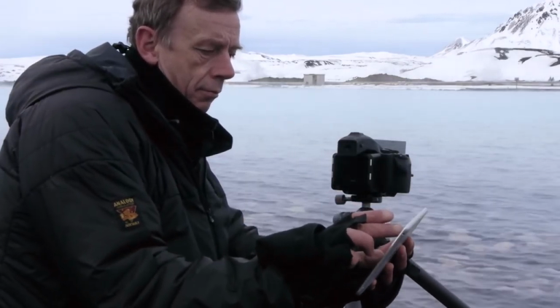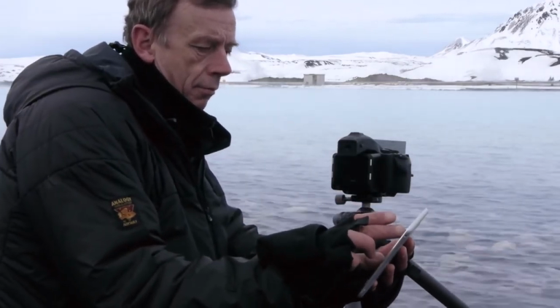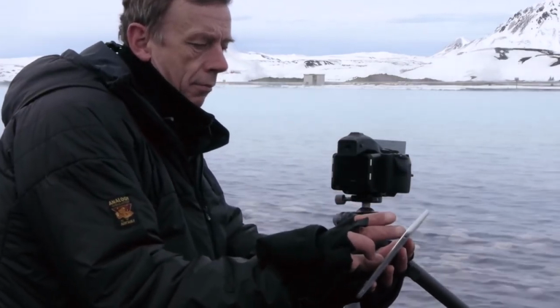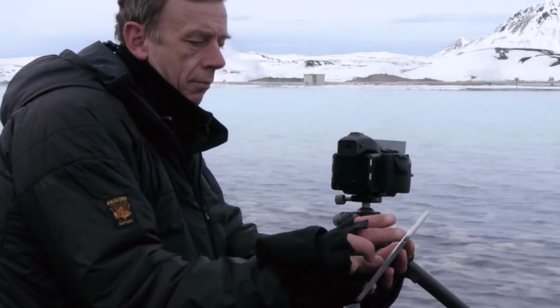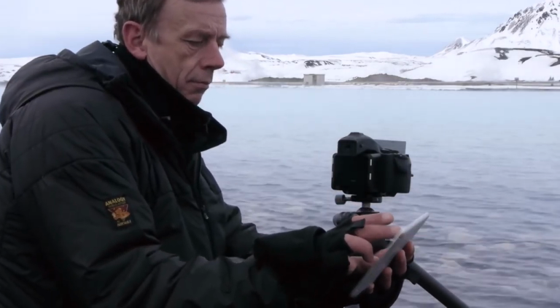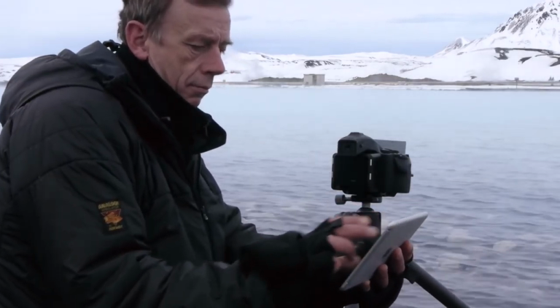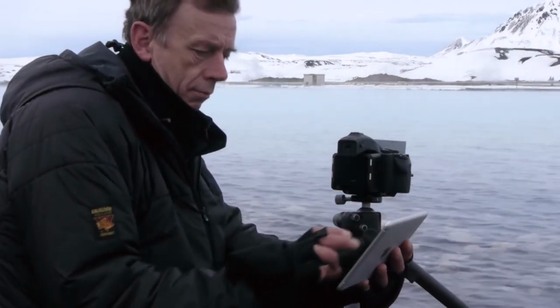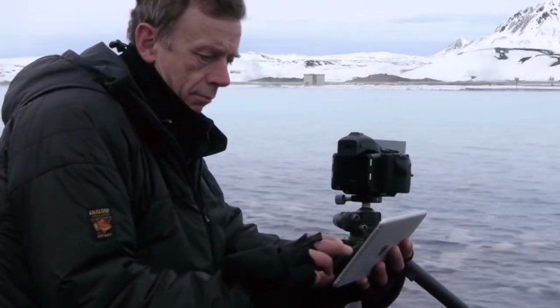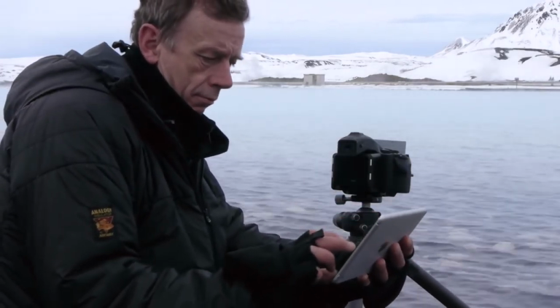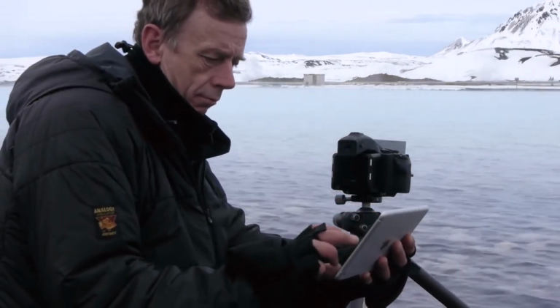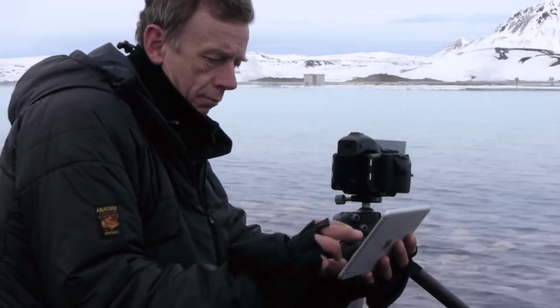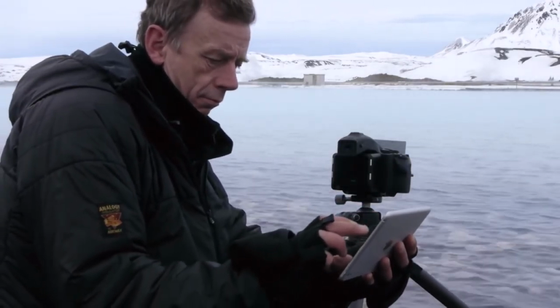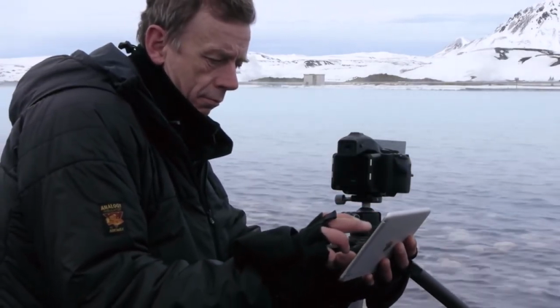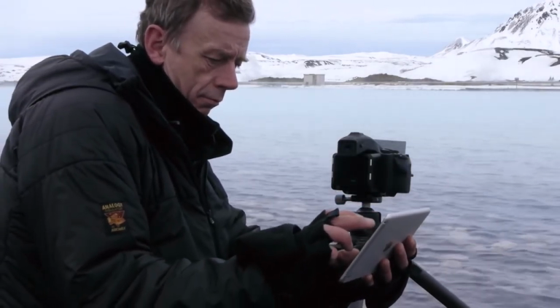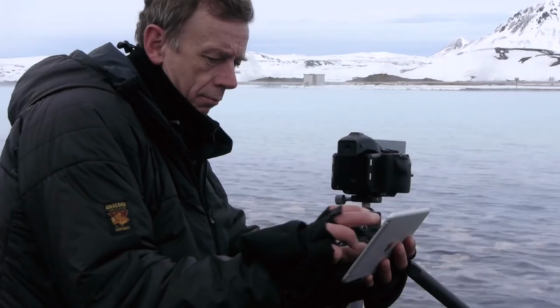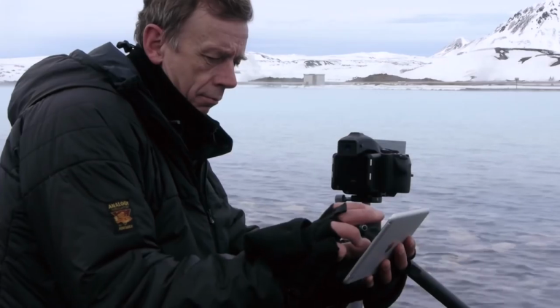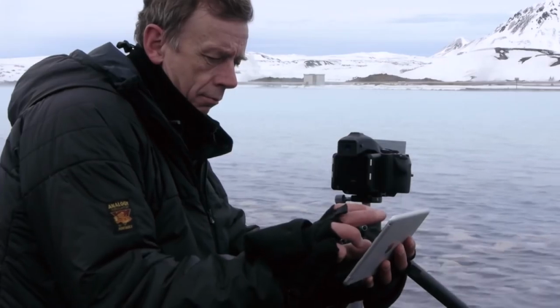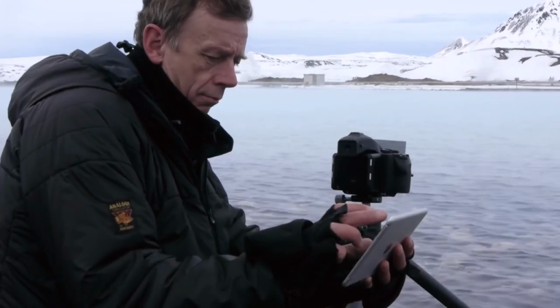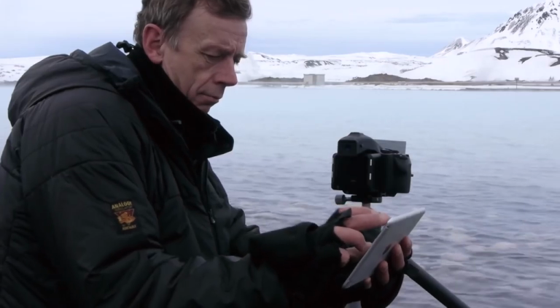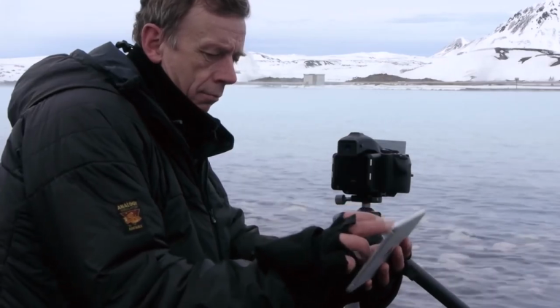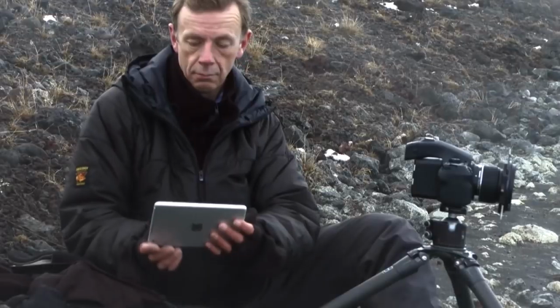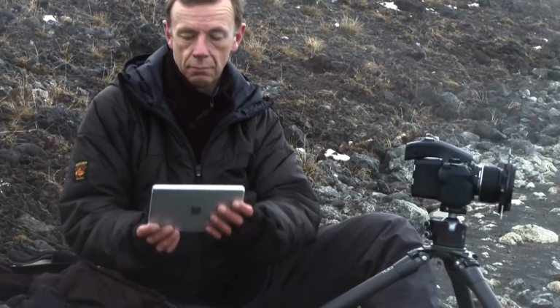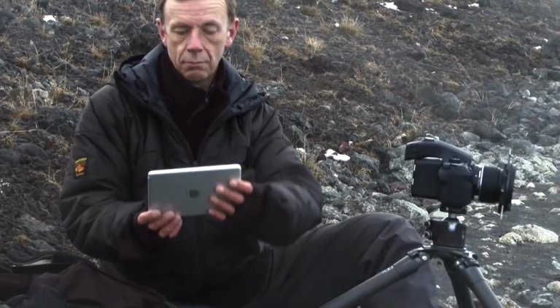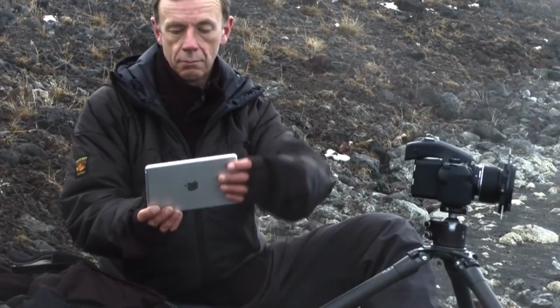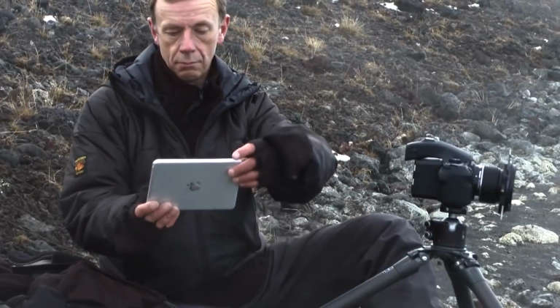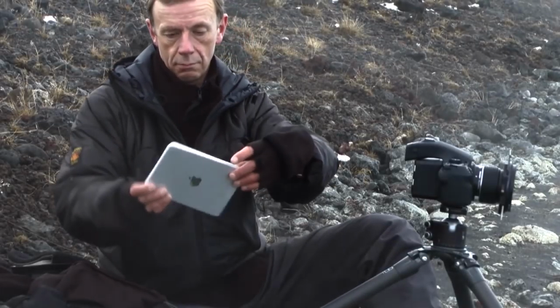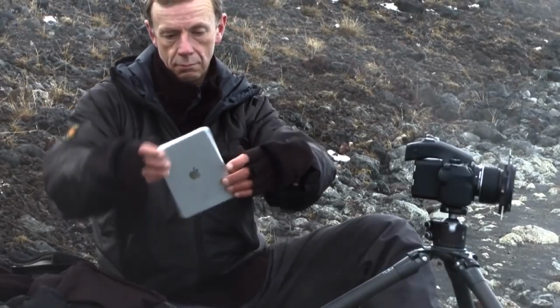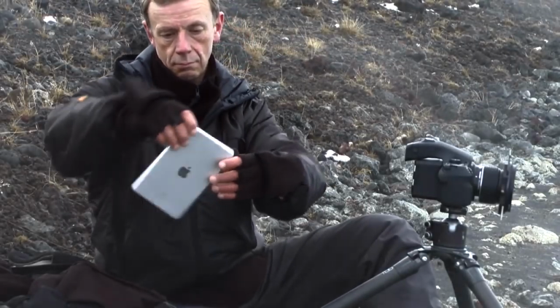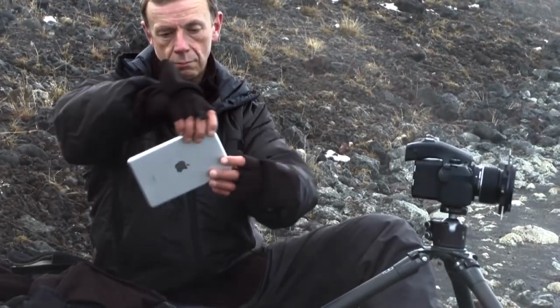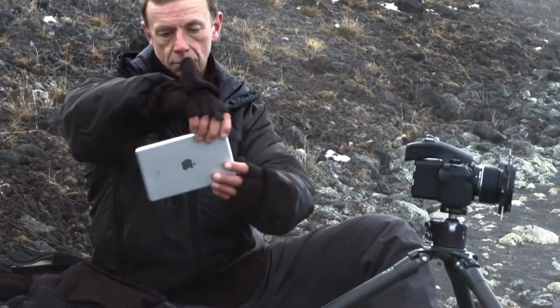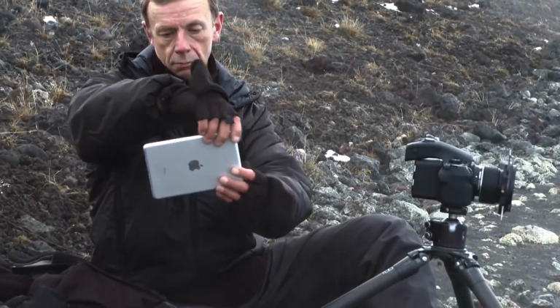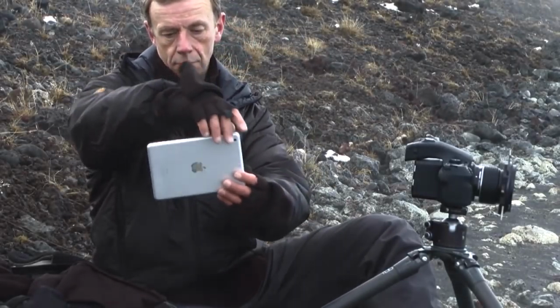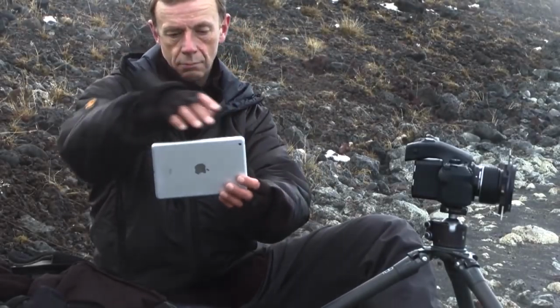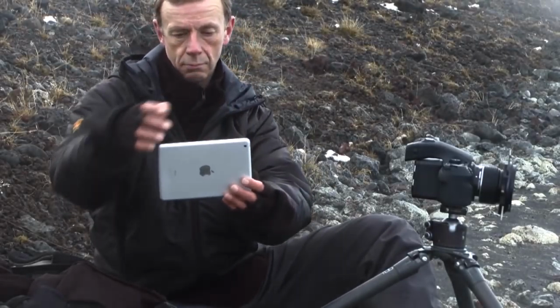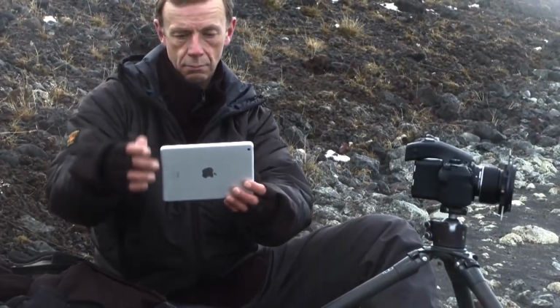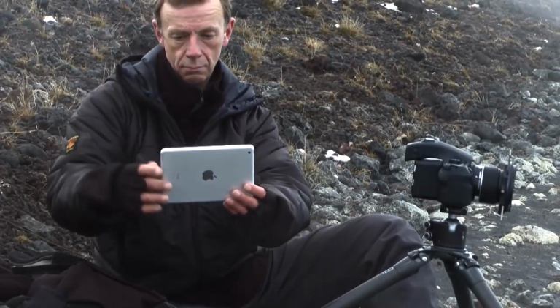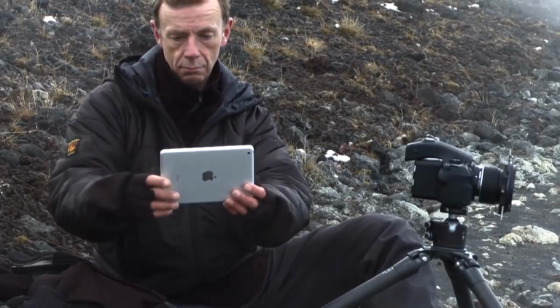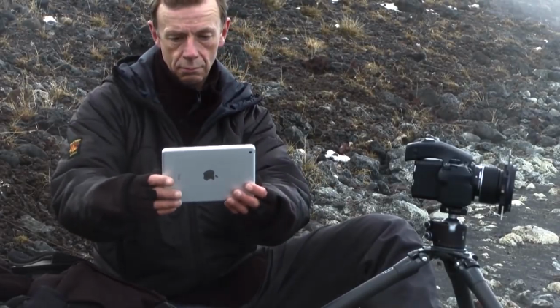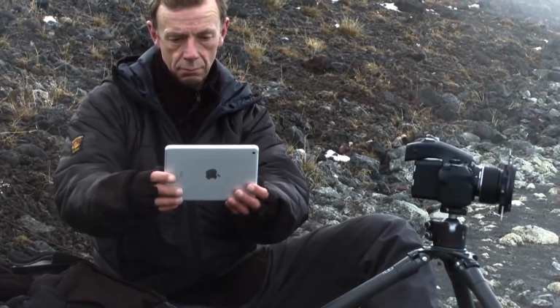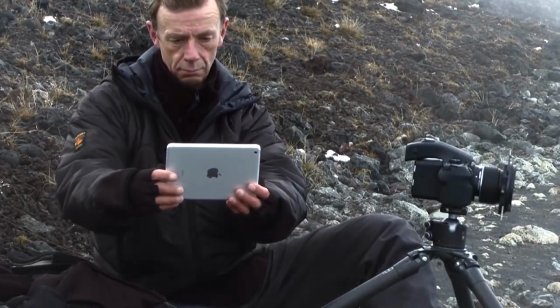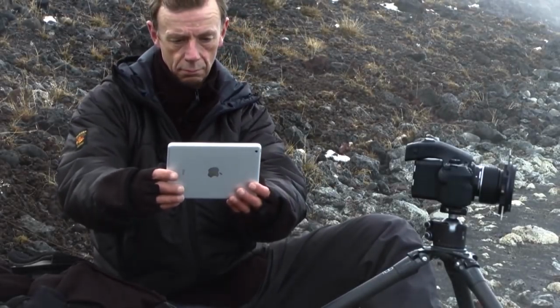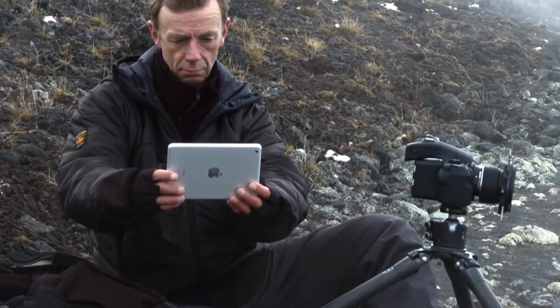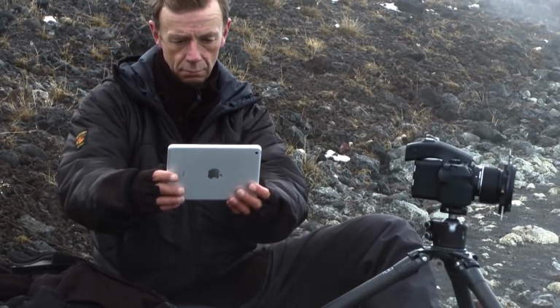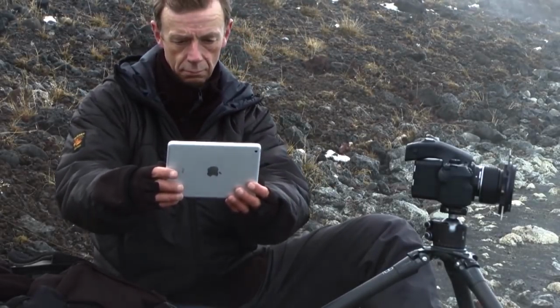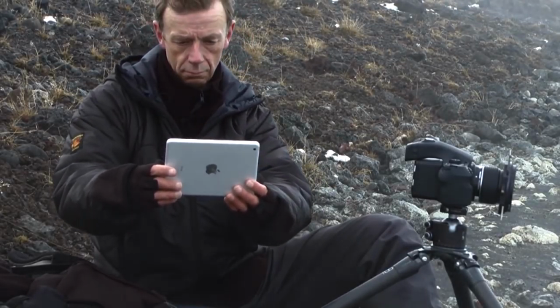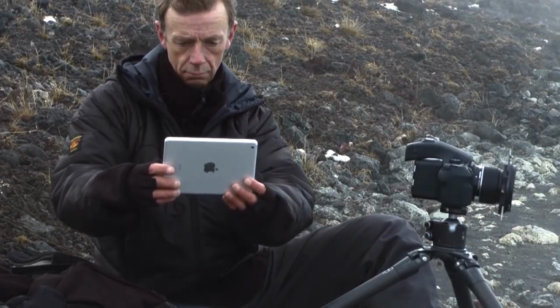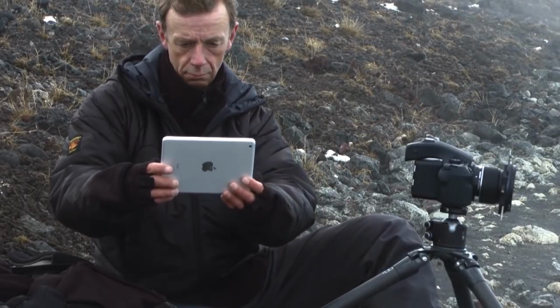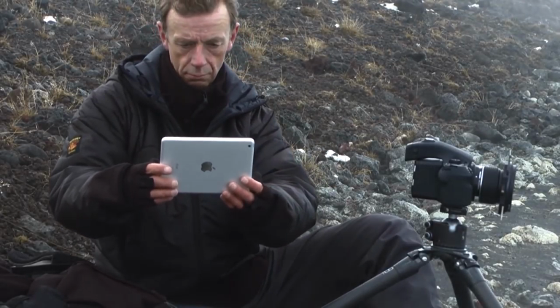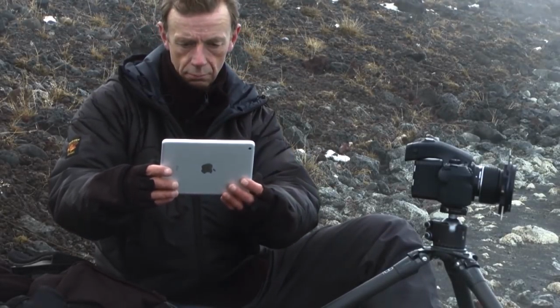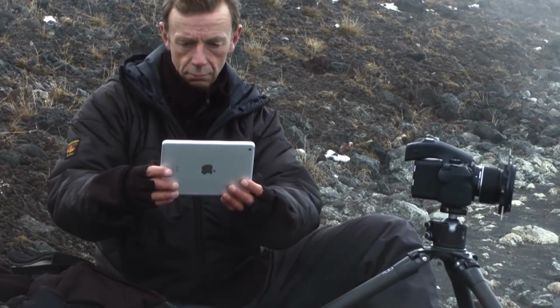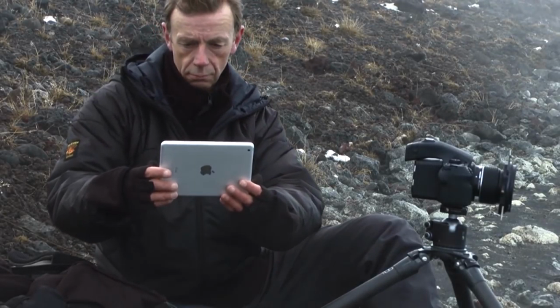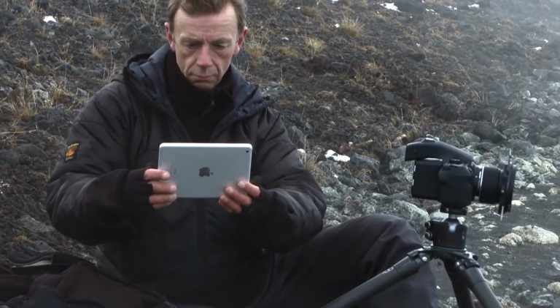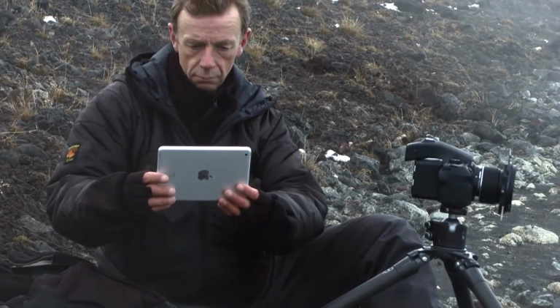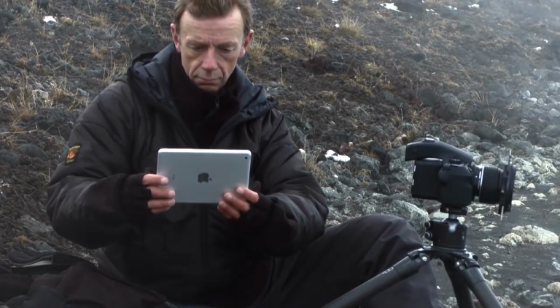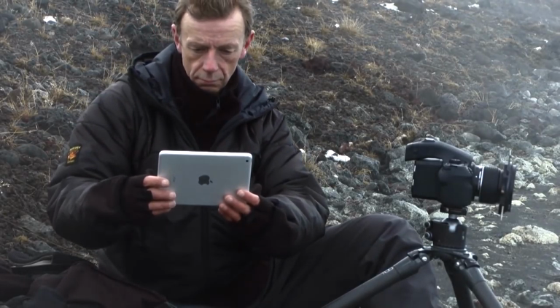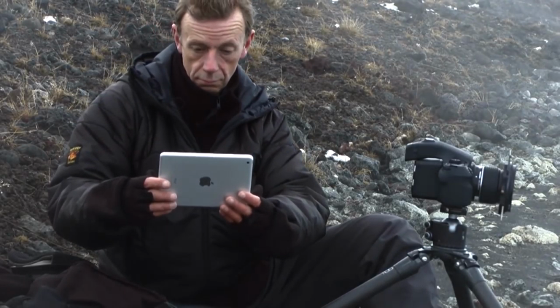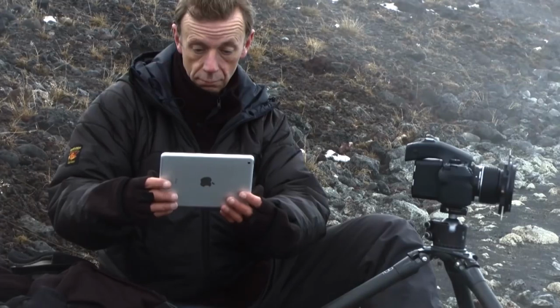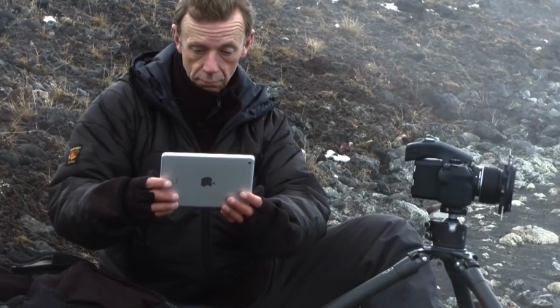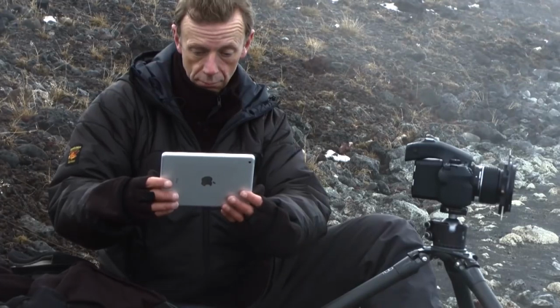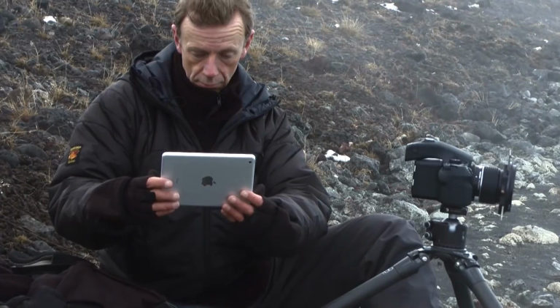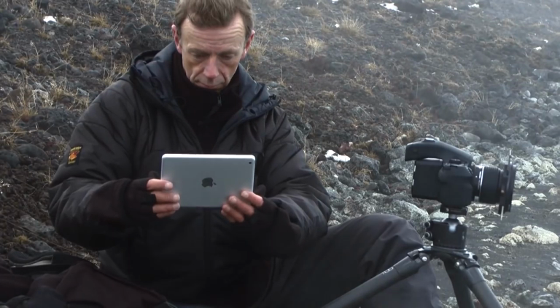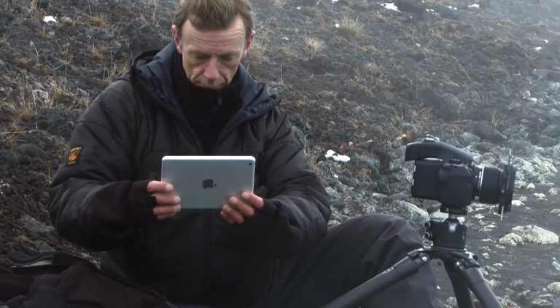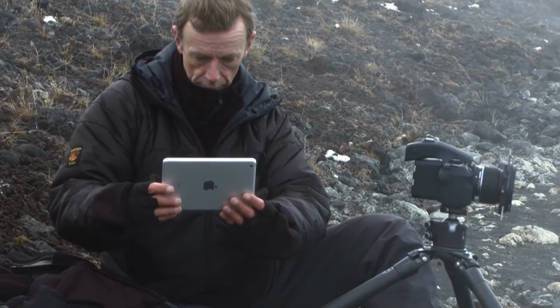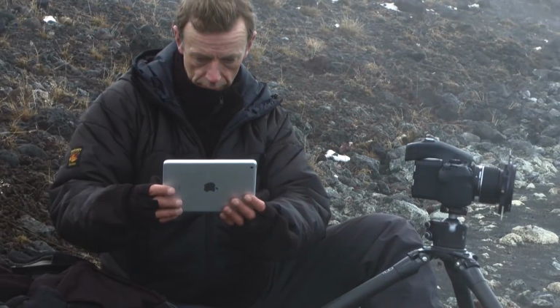Being able to analyse the composition and indeed the lighting relationships in a way that's much much harder looking through the viewfinder — to me that's a real help.